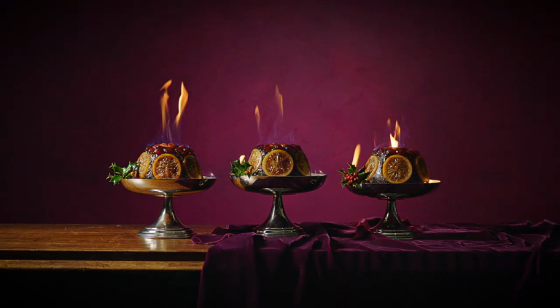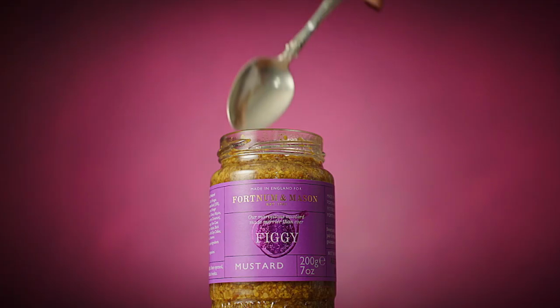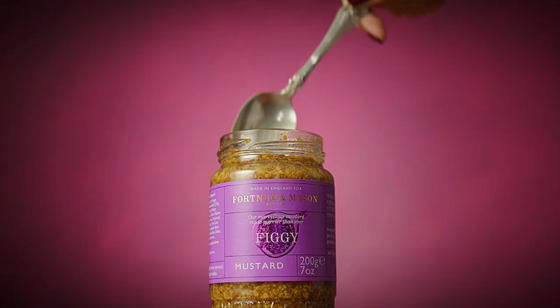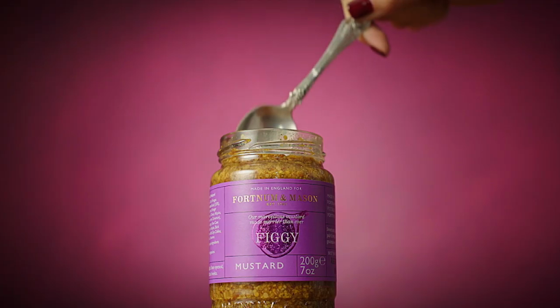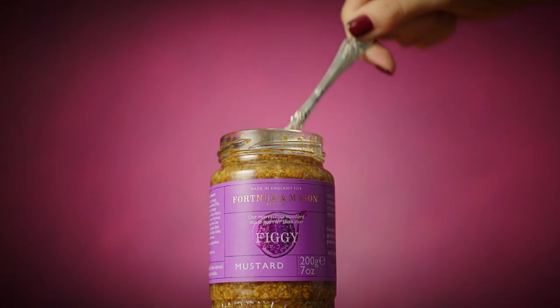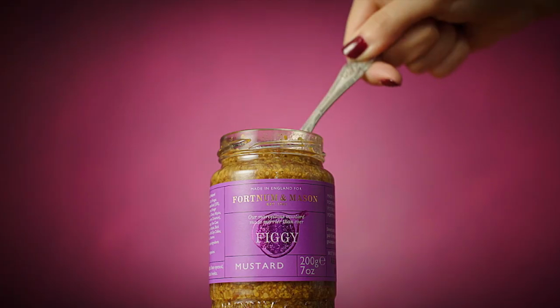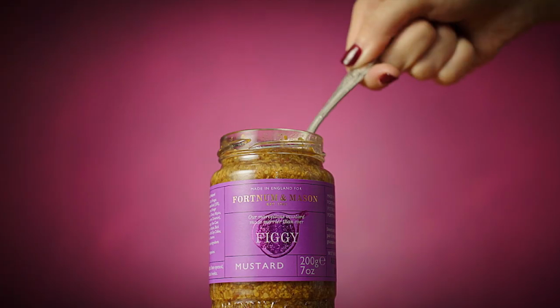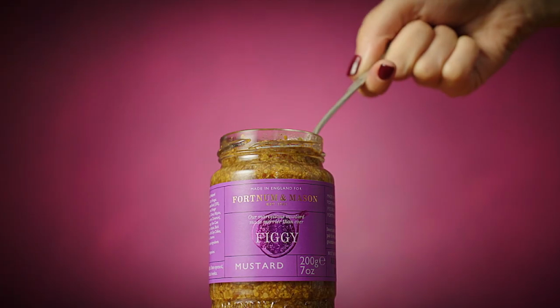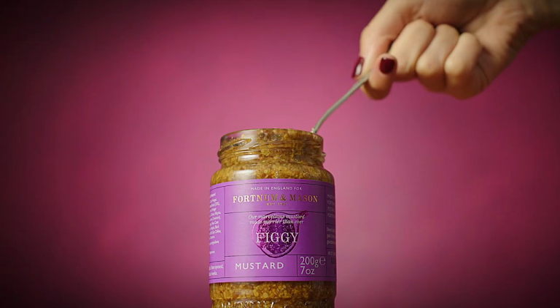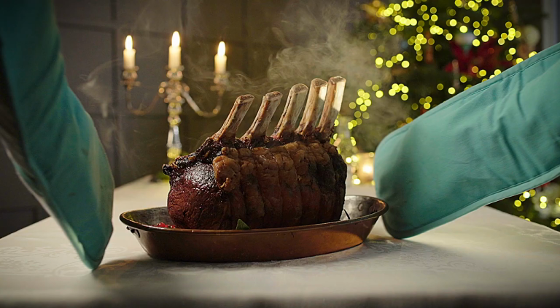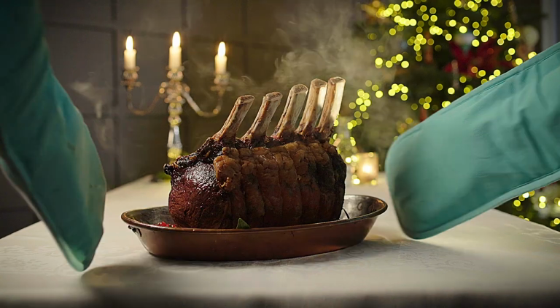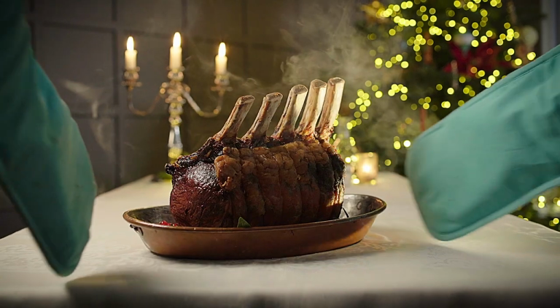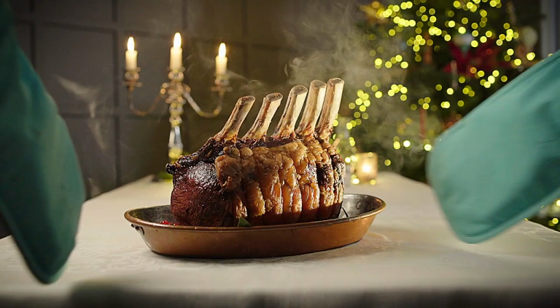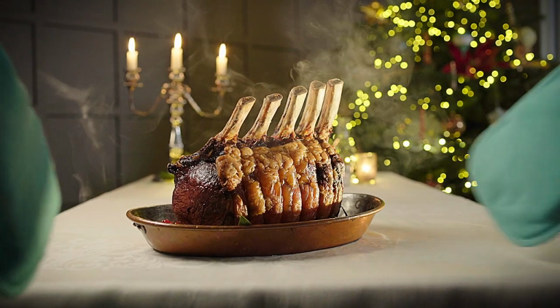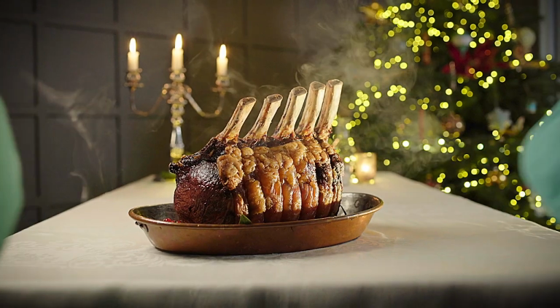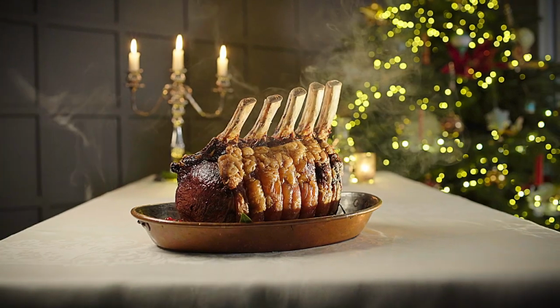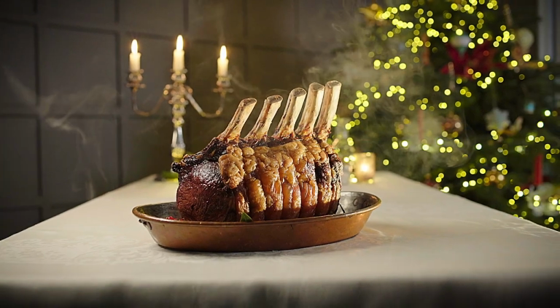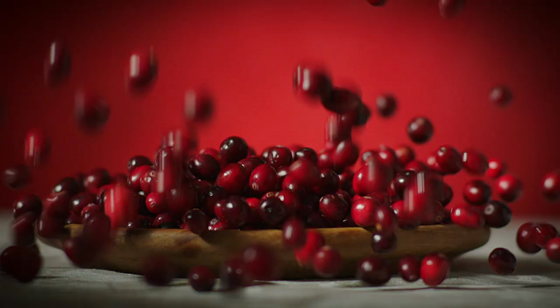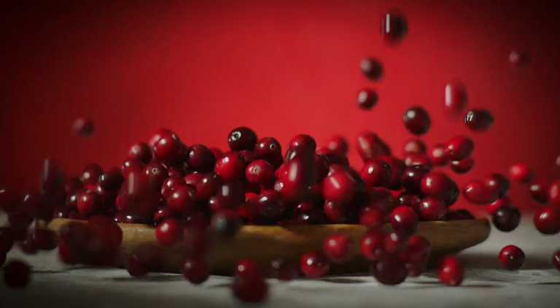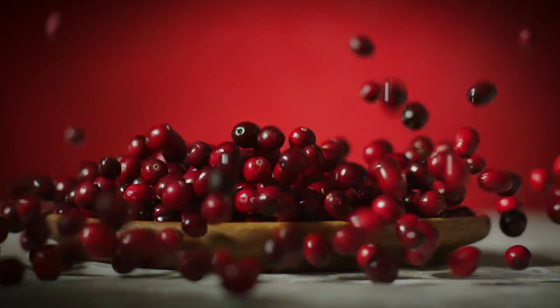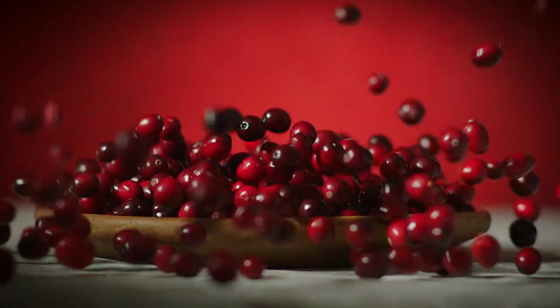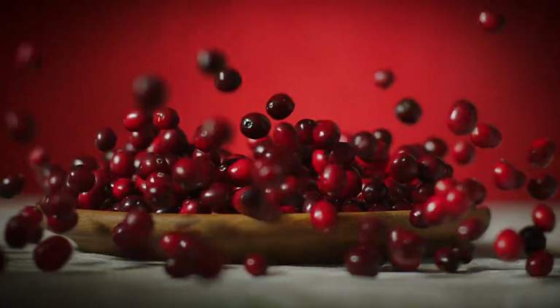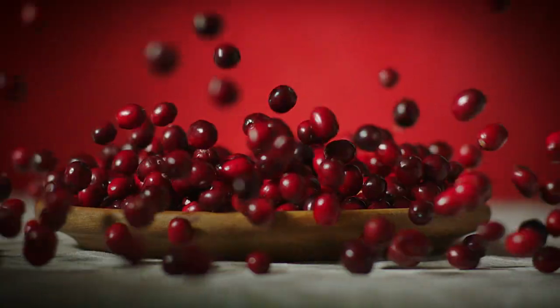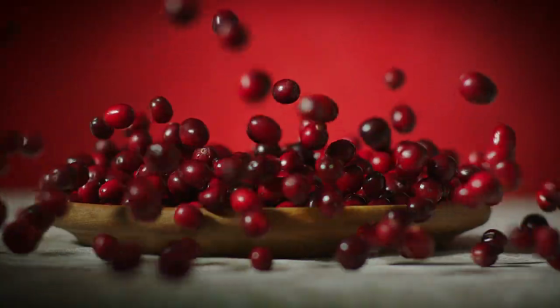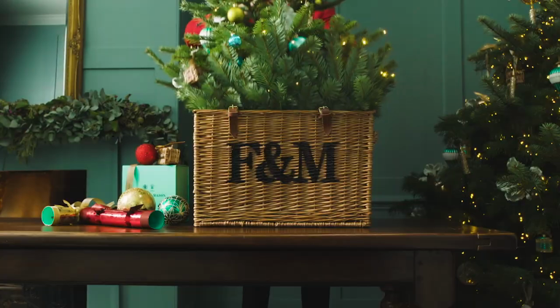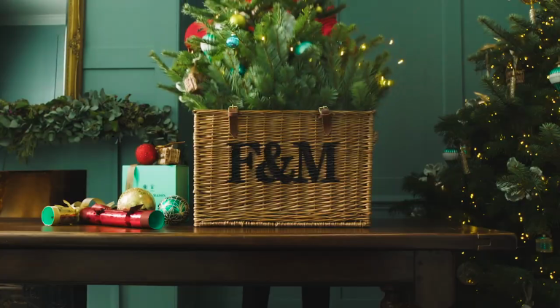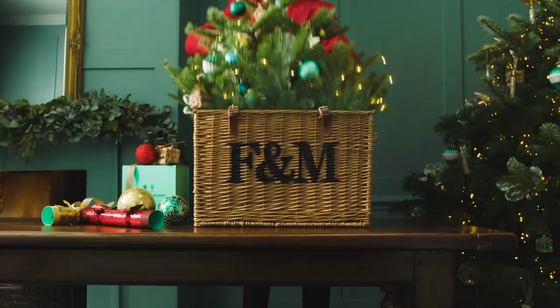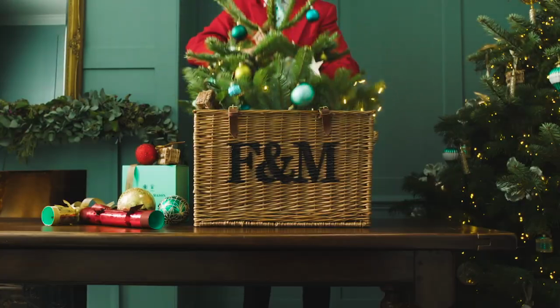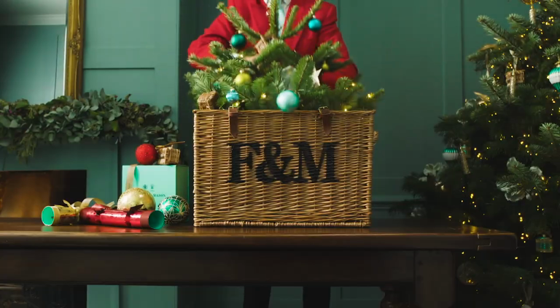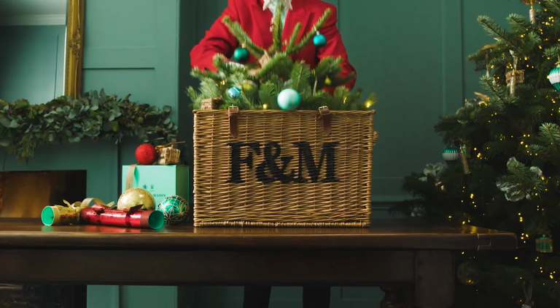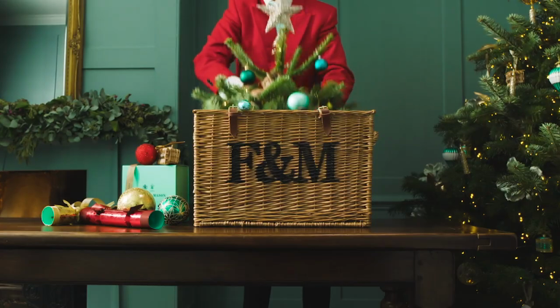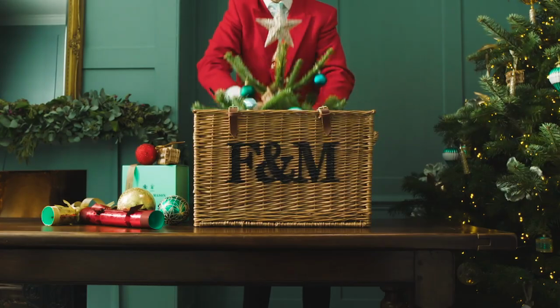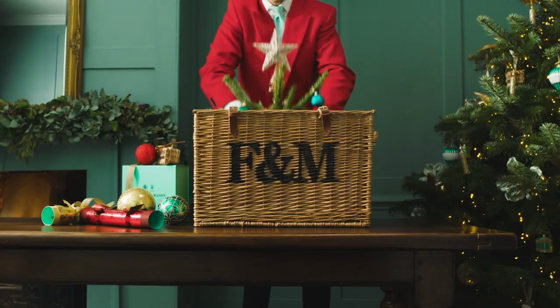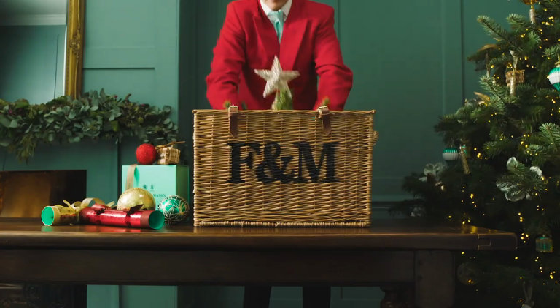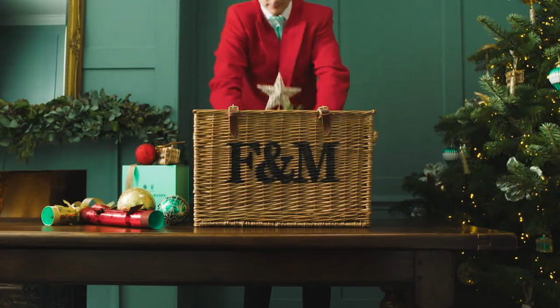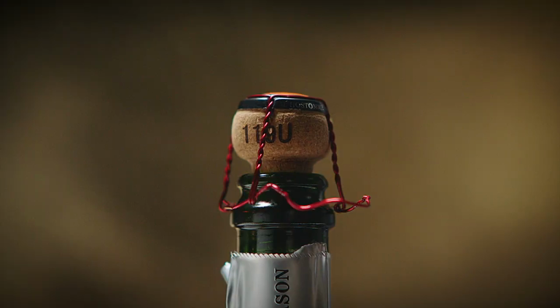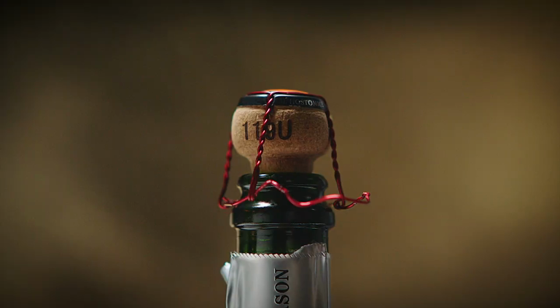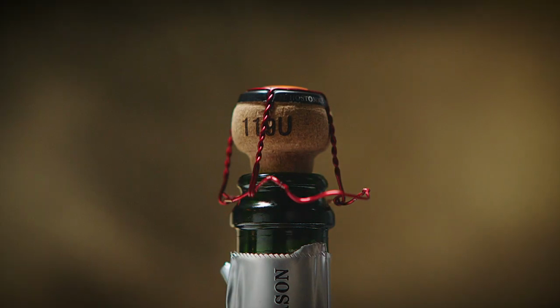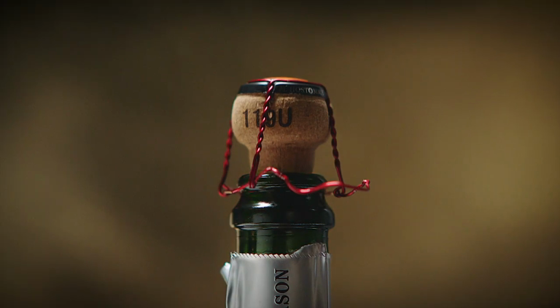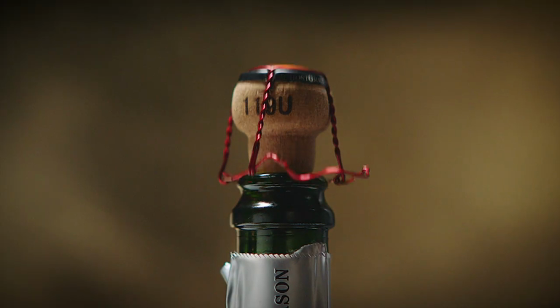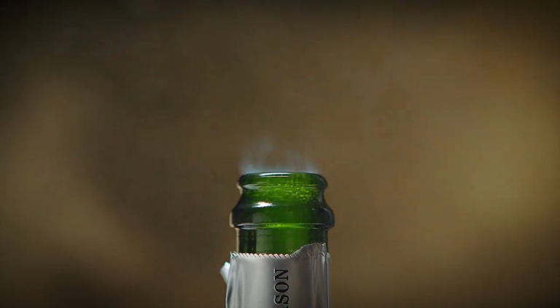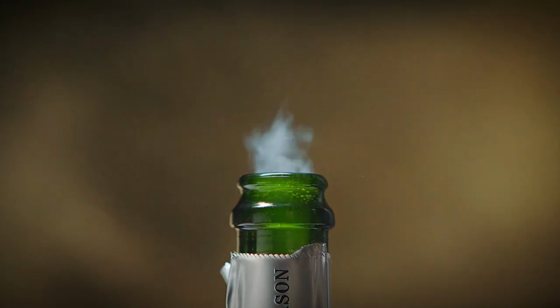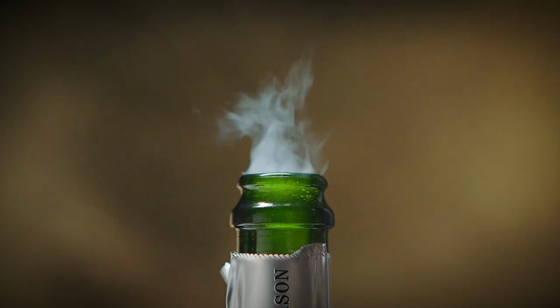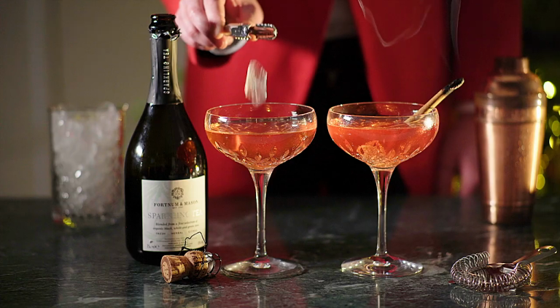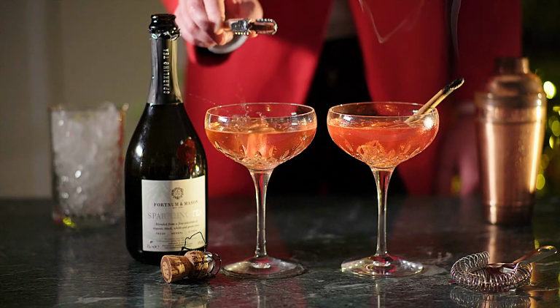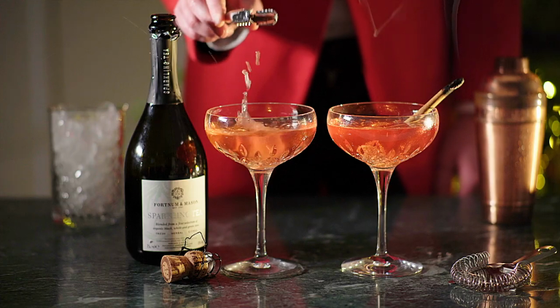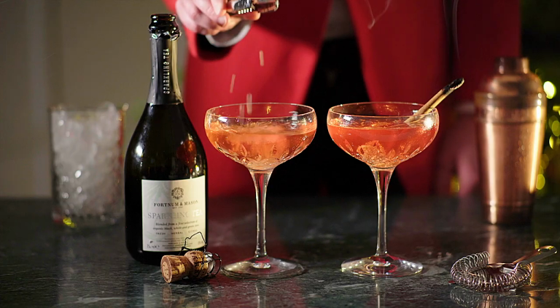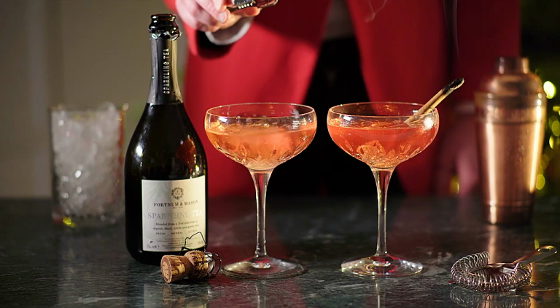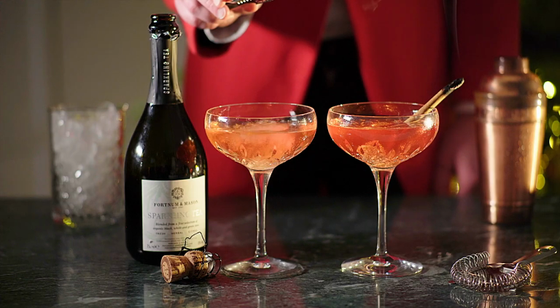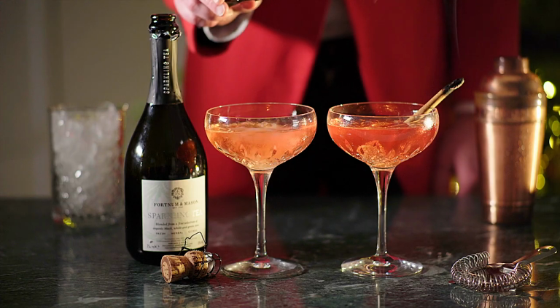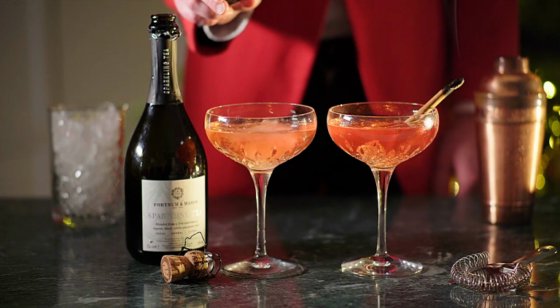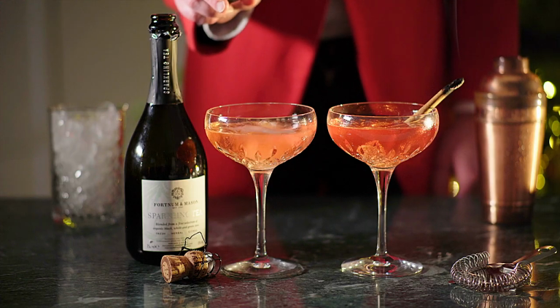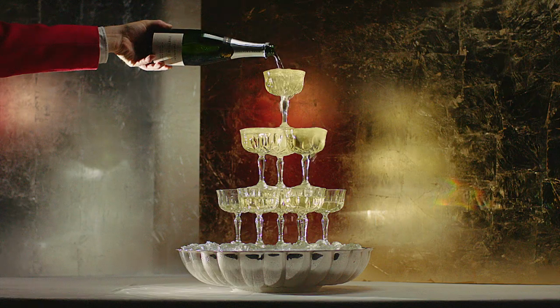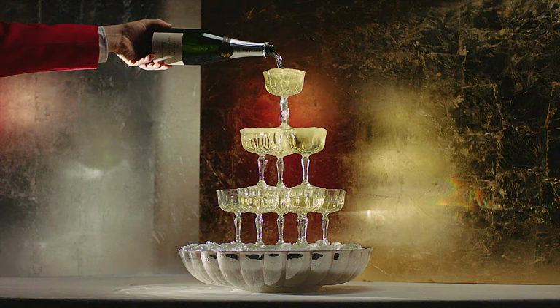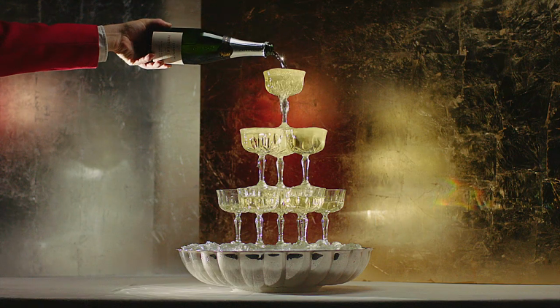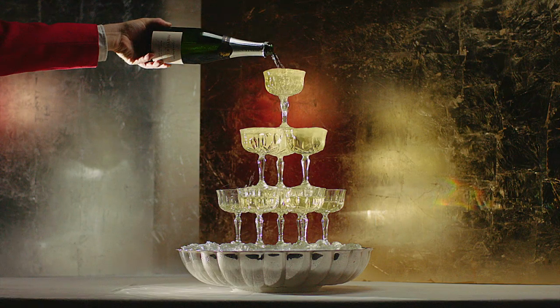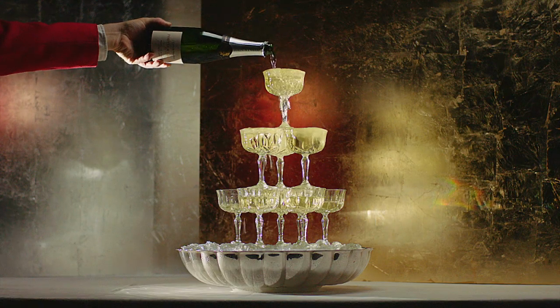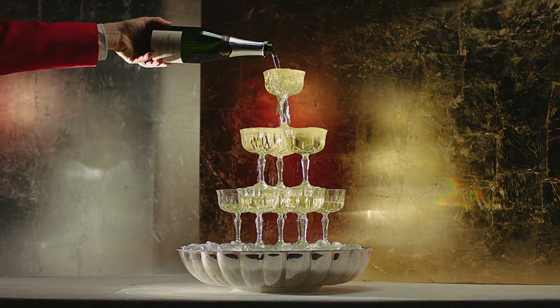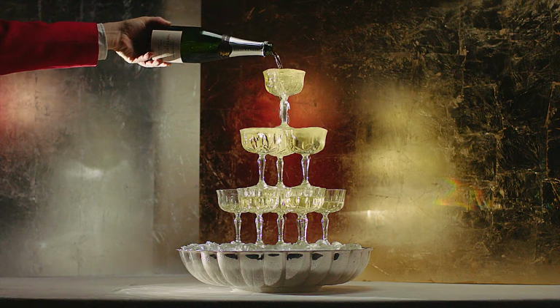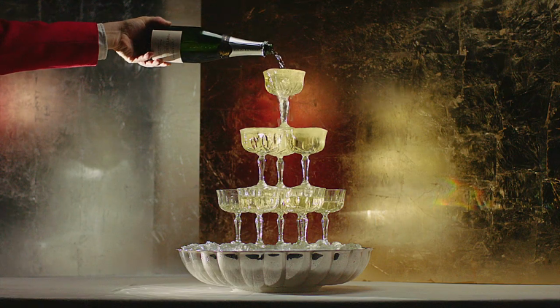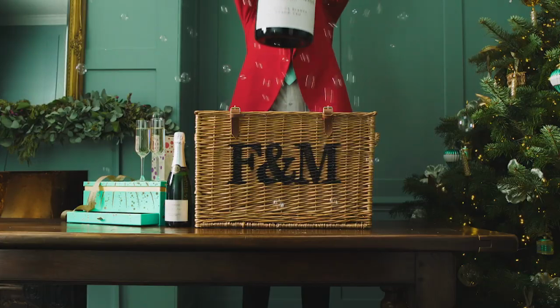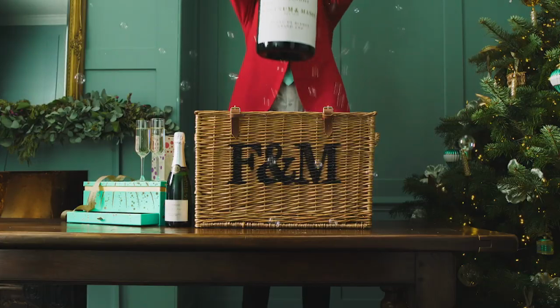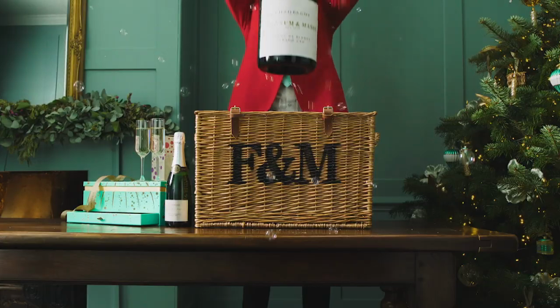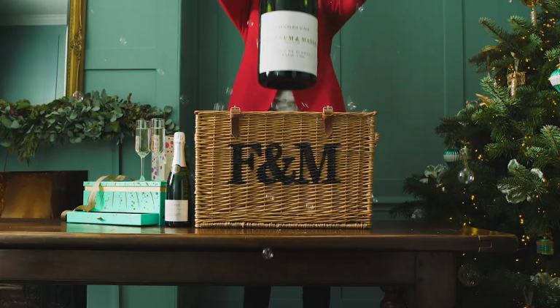So how on earth do we do it? Well, there's no secret here. We've been perfecting them now for some 300 years.